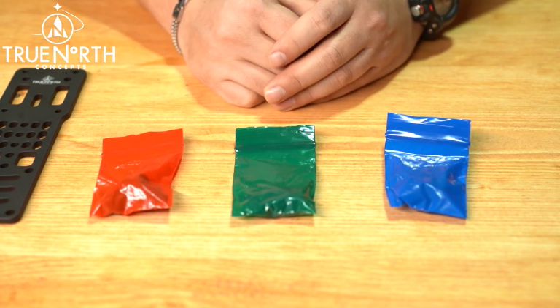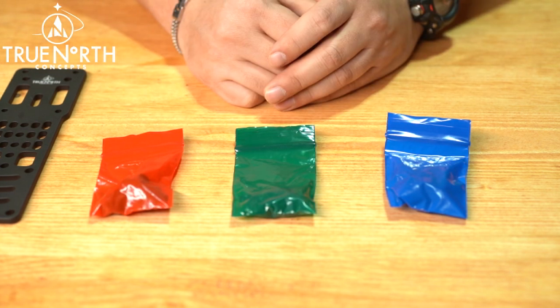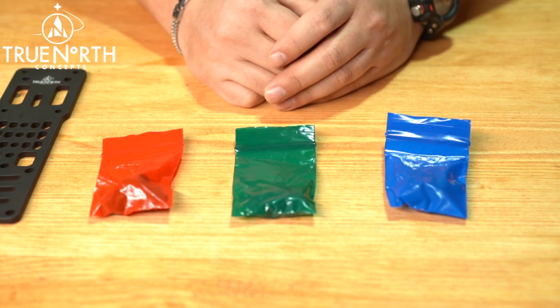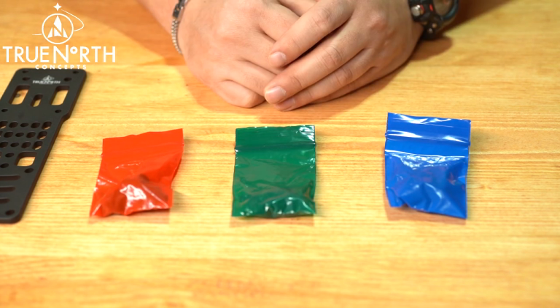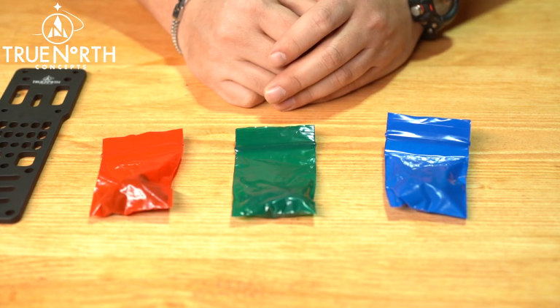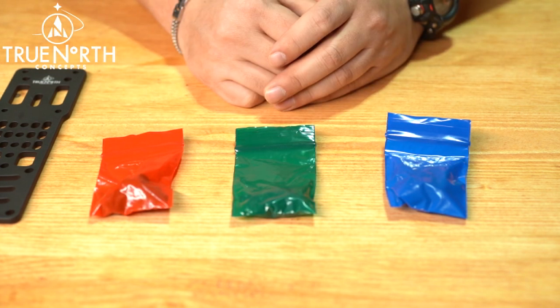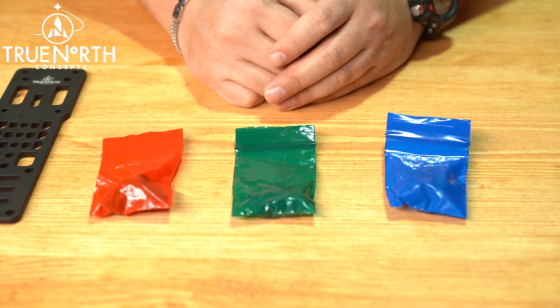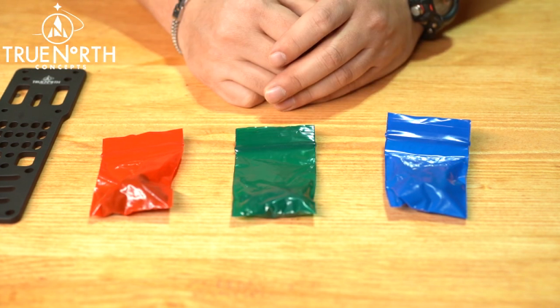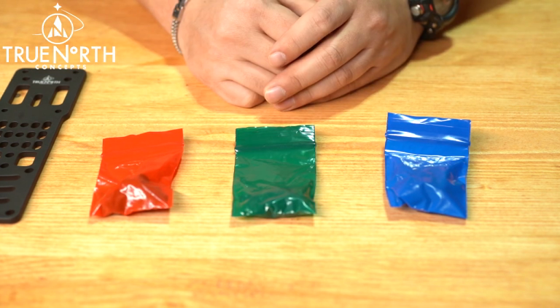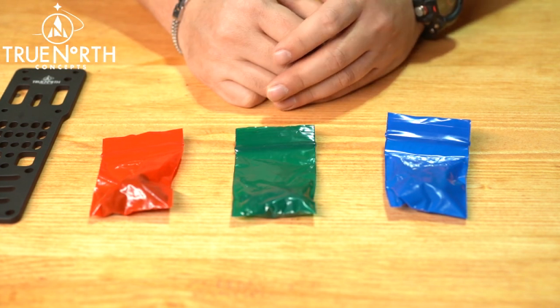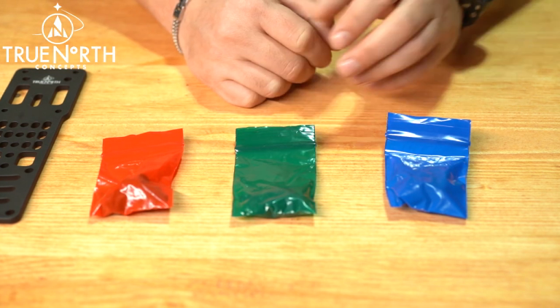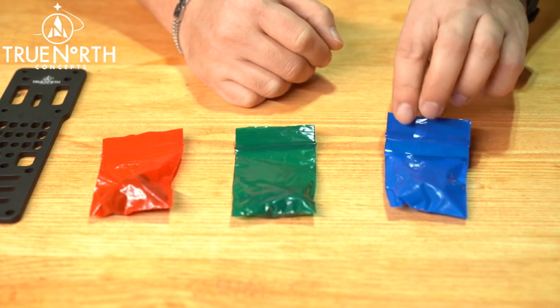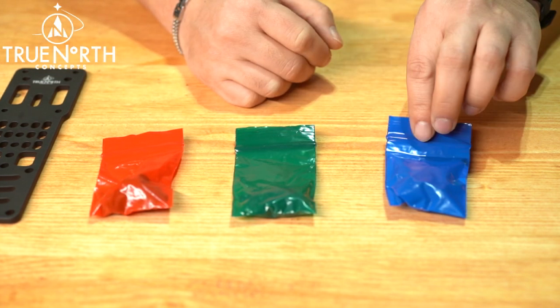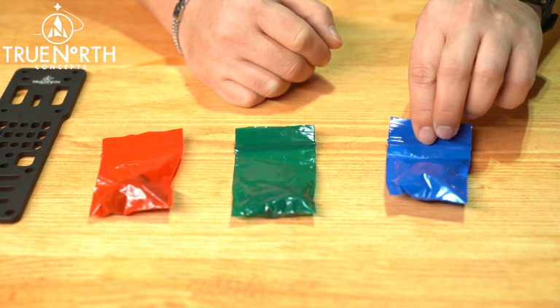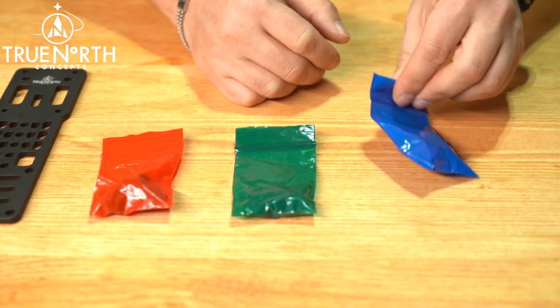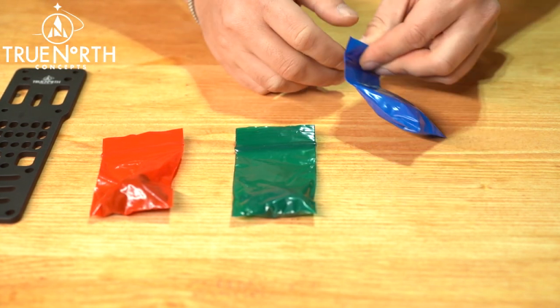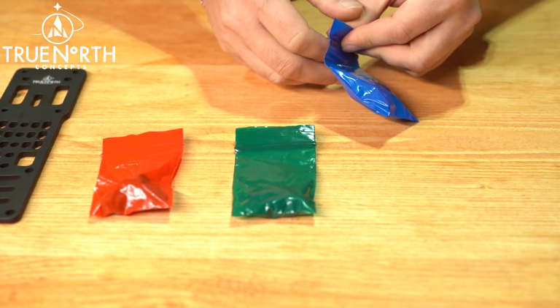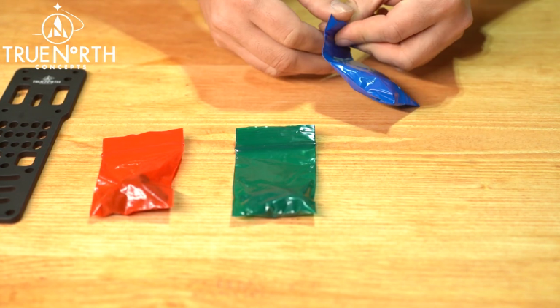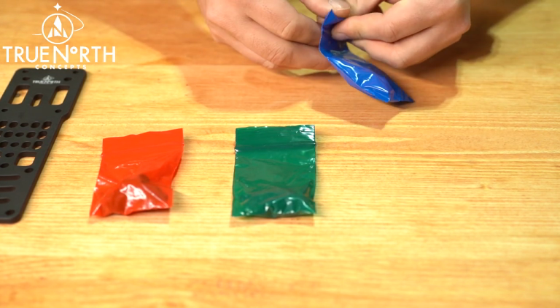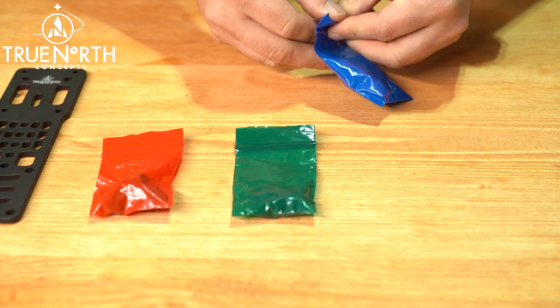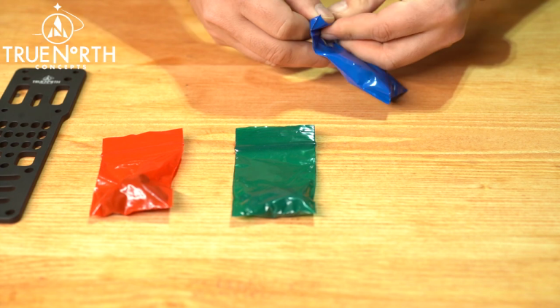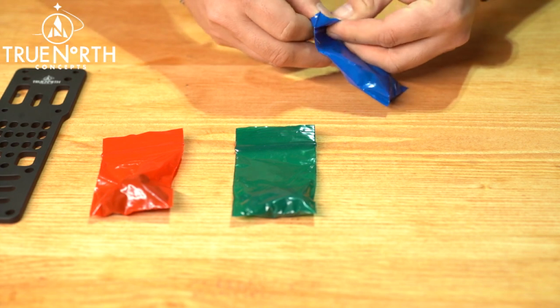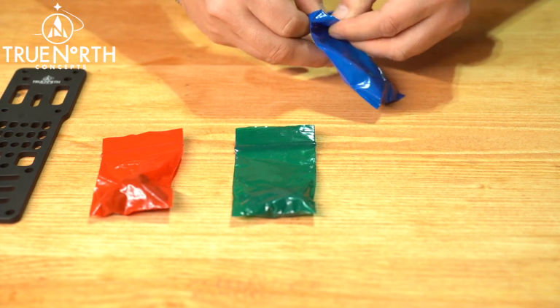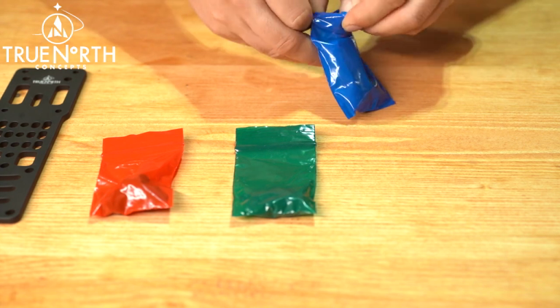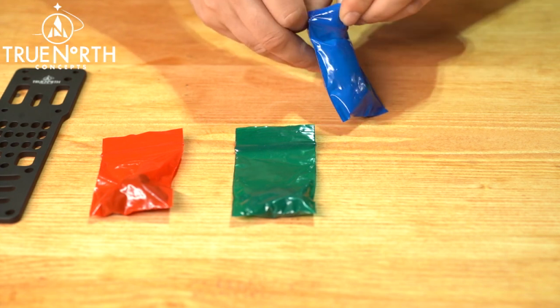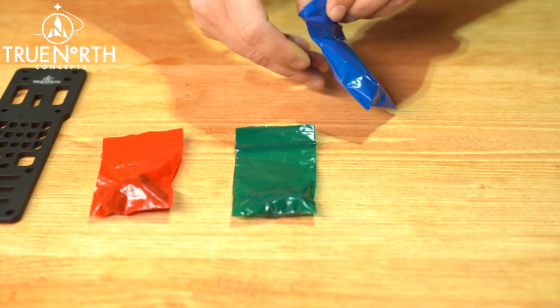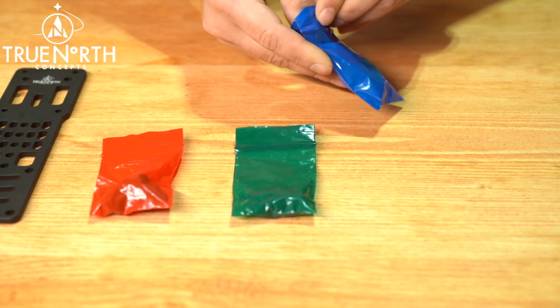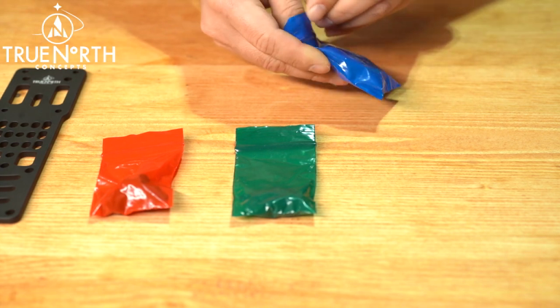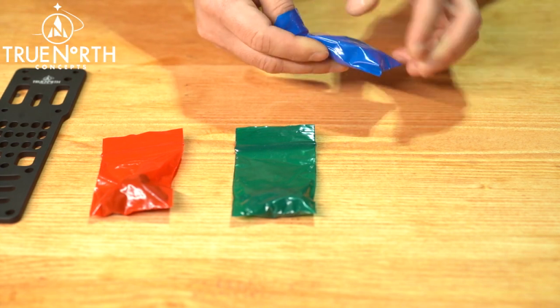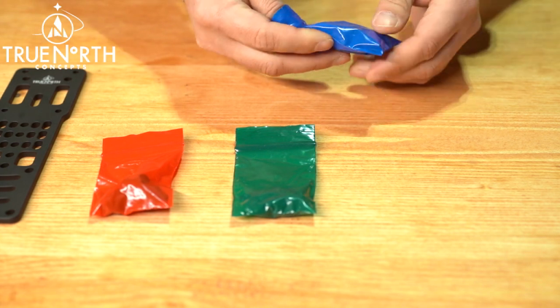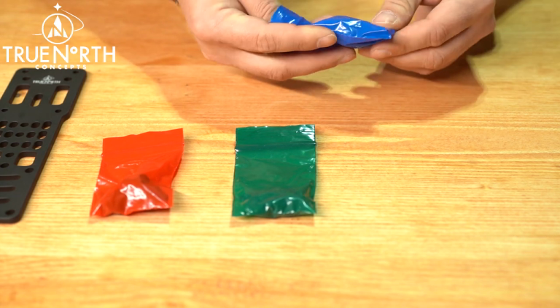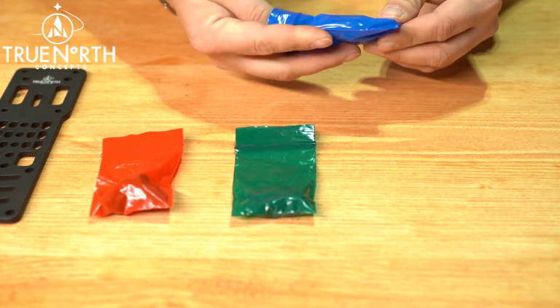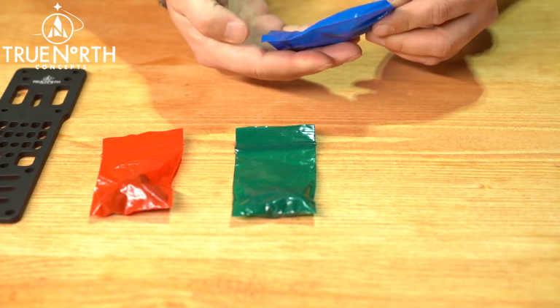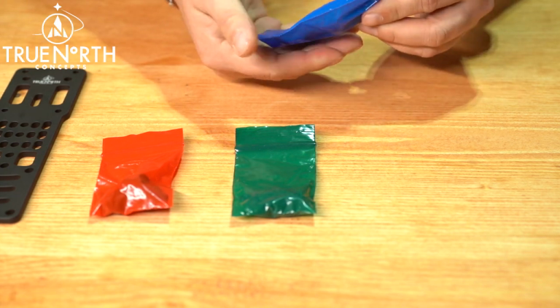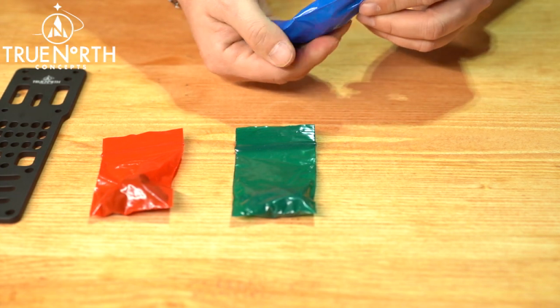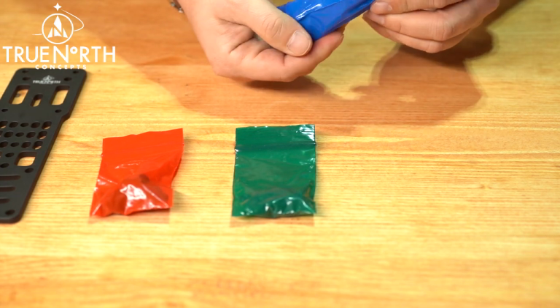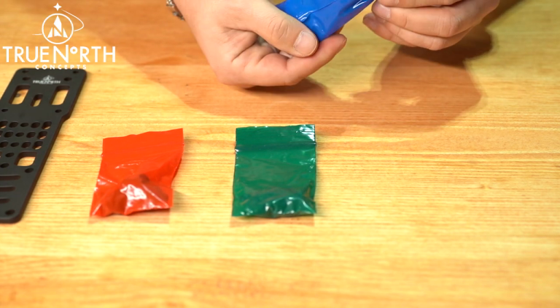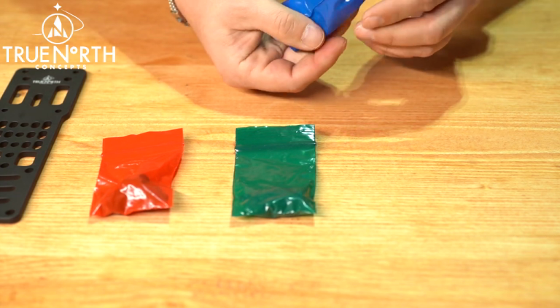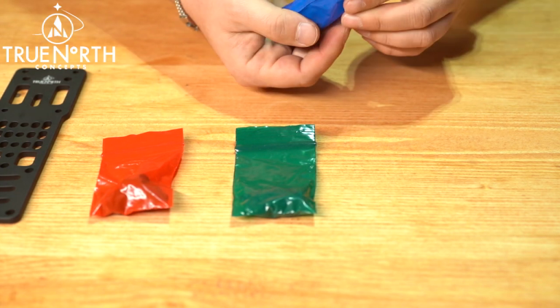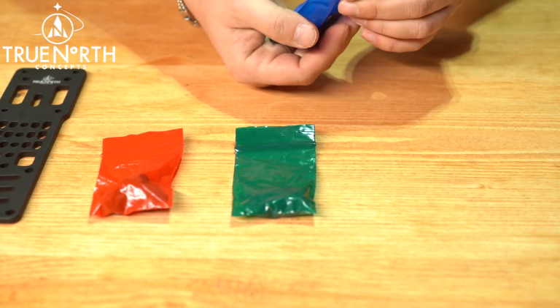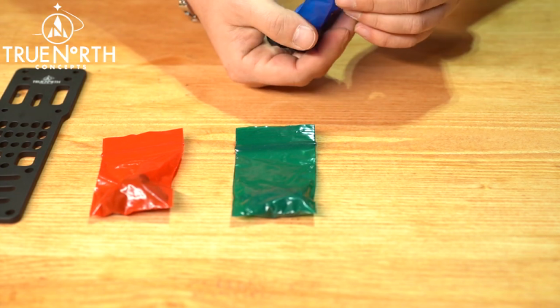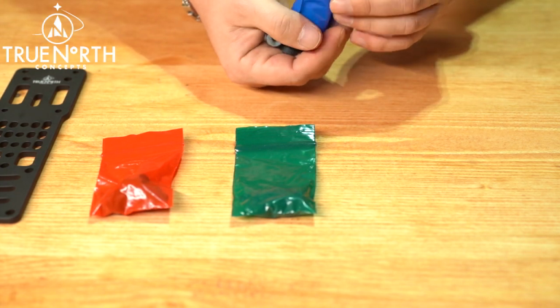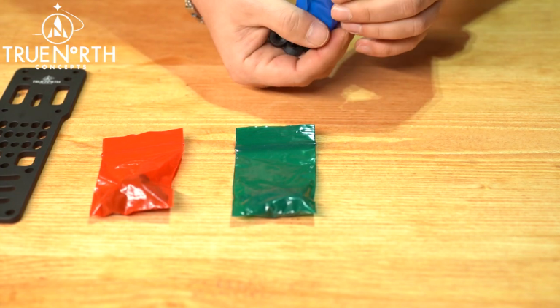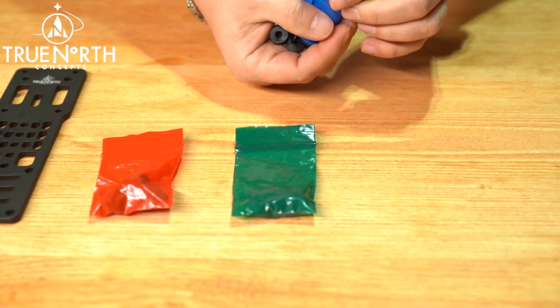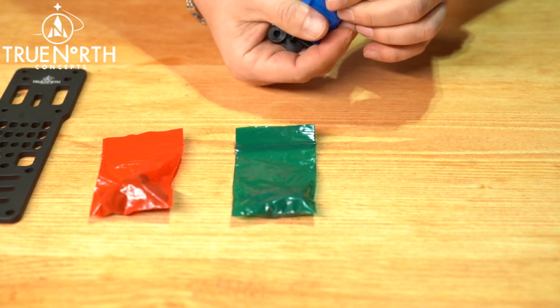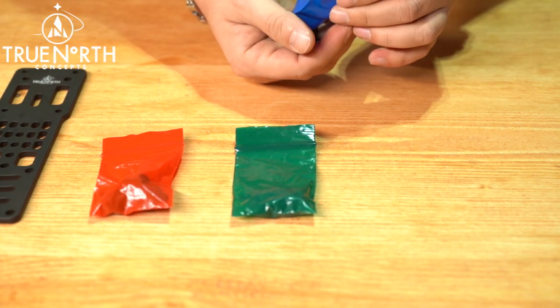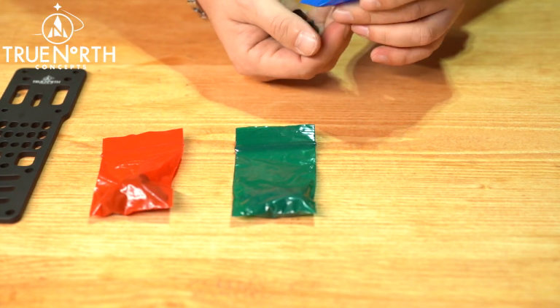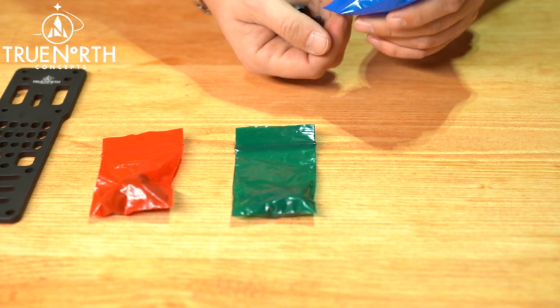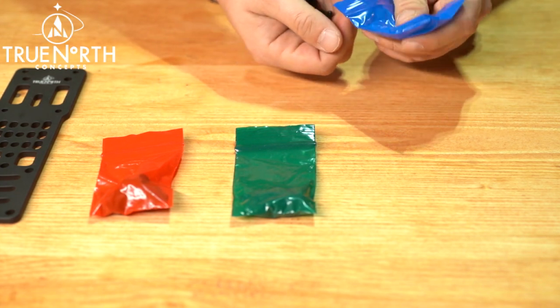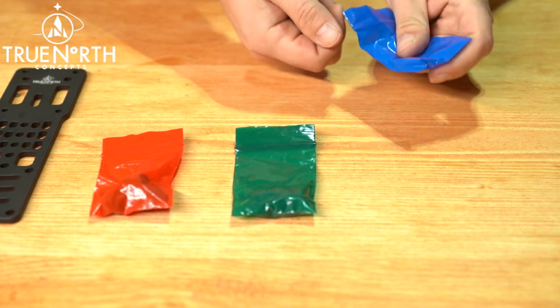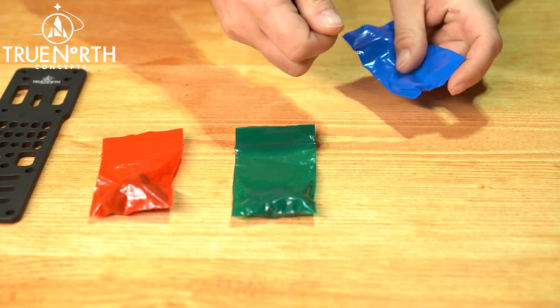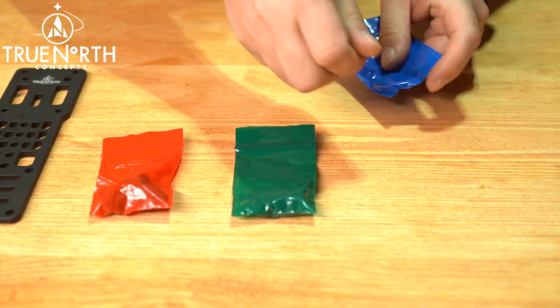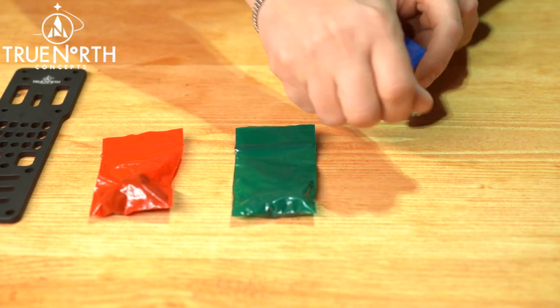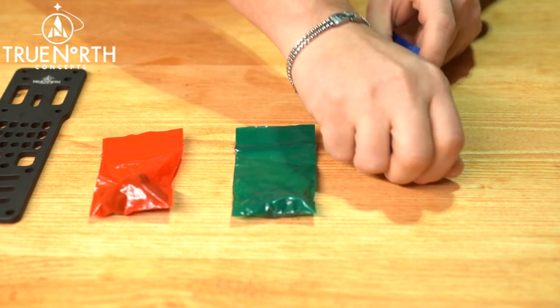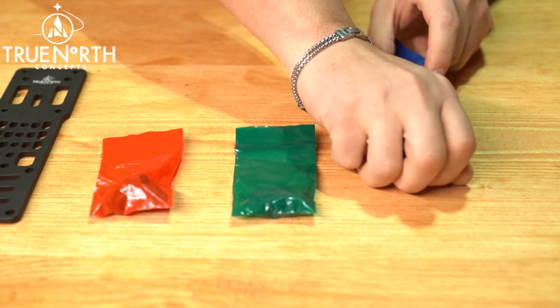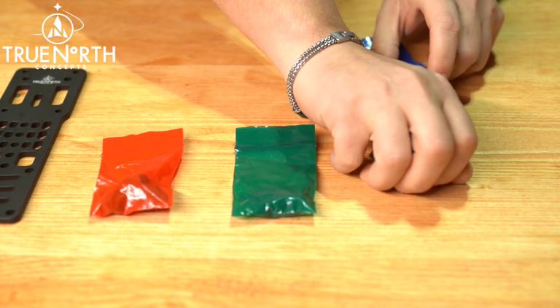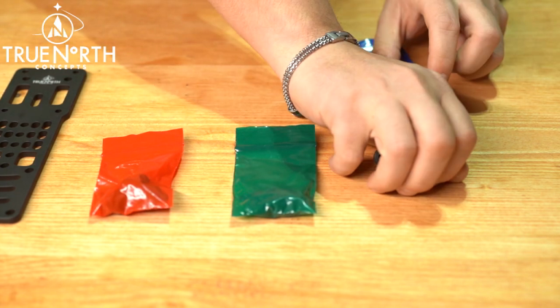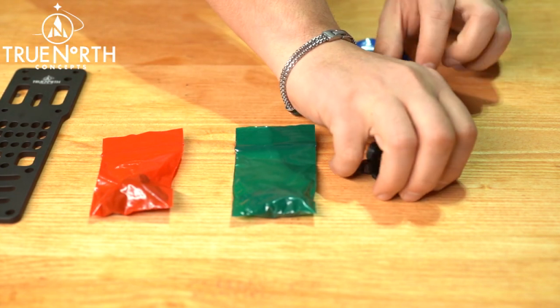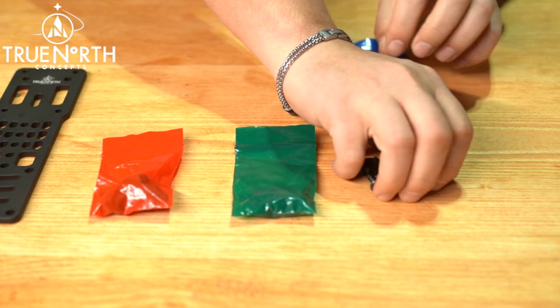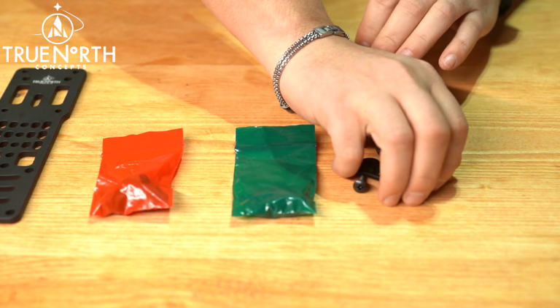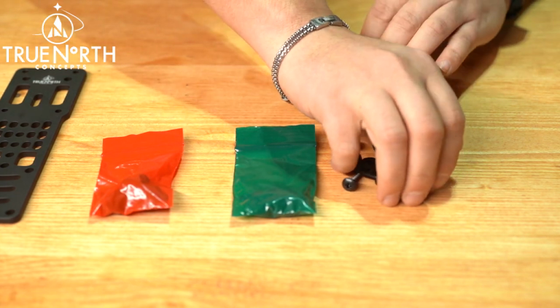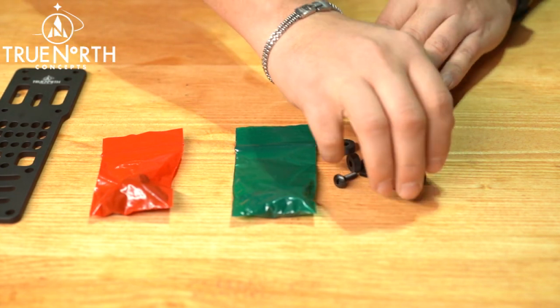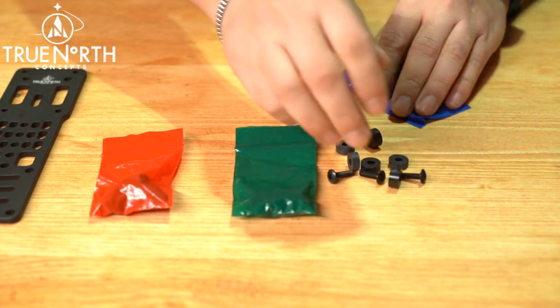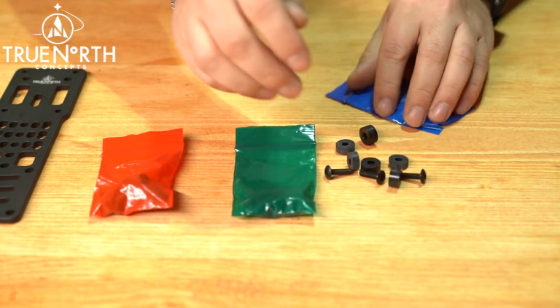The Blue Bag contains direct holster hardware. Use this hardware if no adapters are being used and the holster is being mounted directly to the MHA.